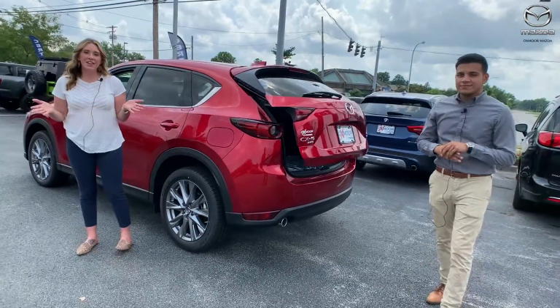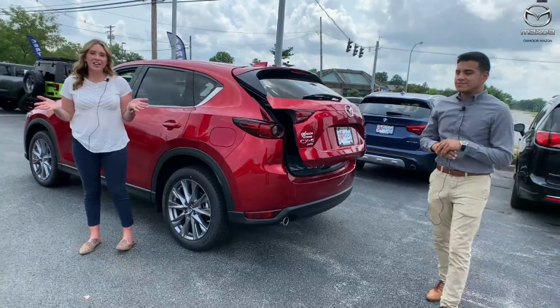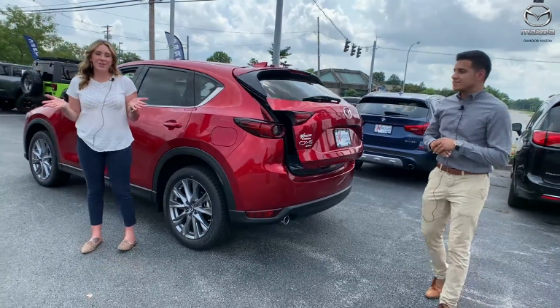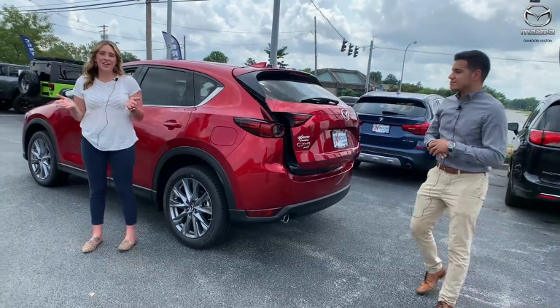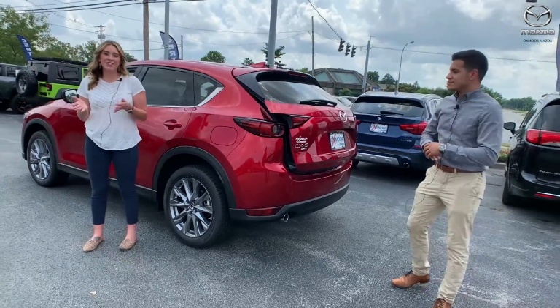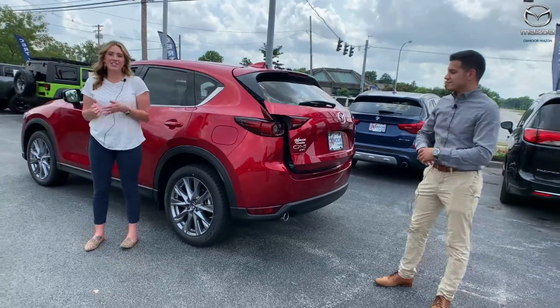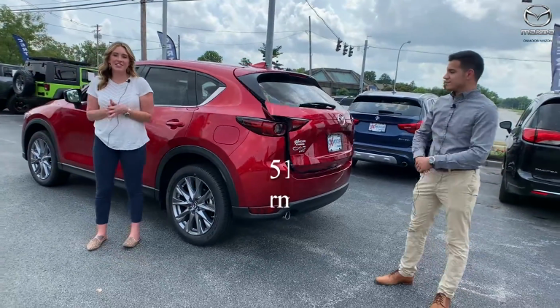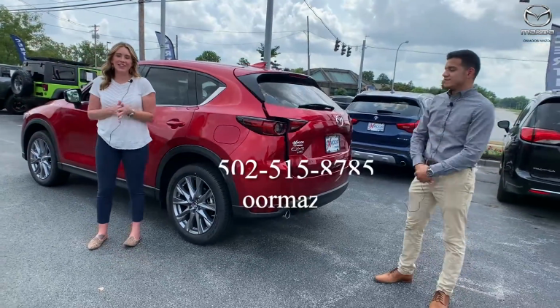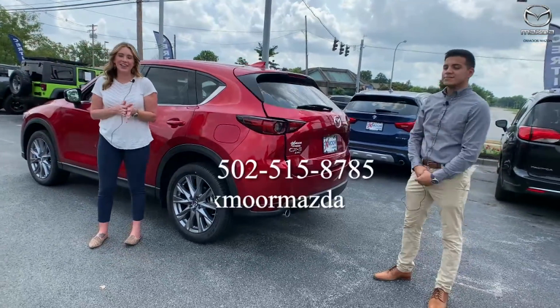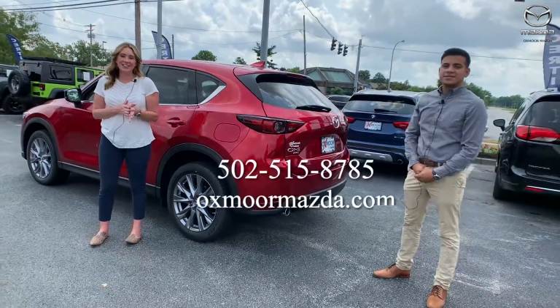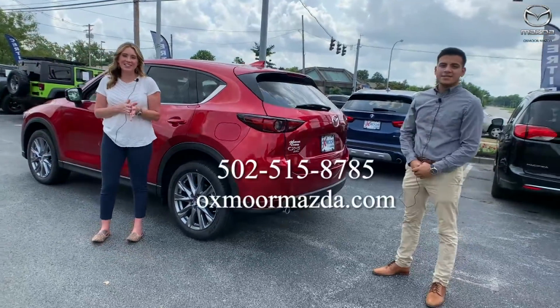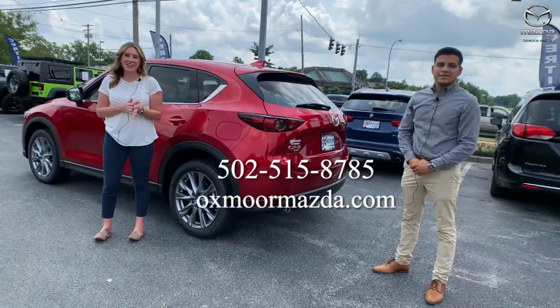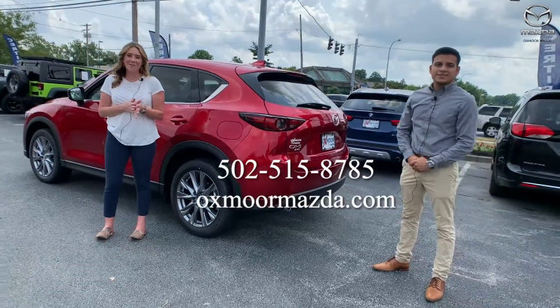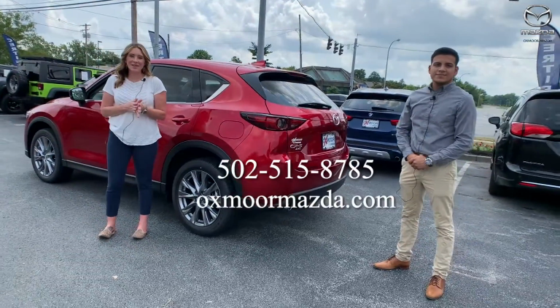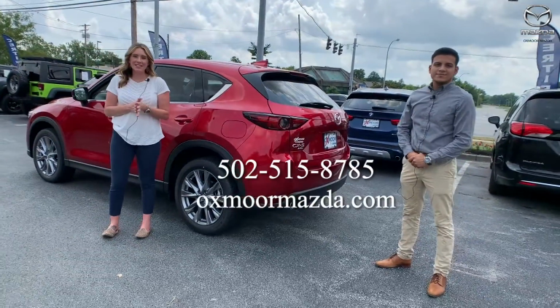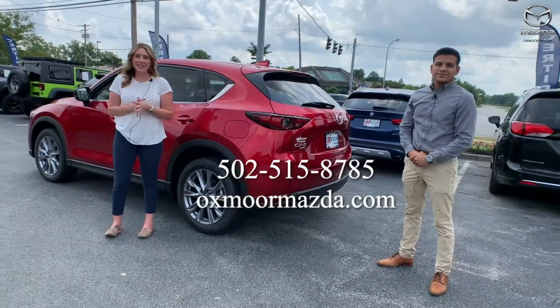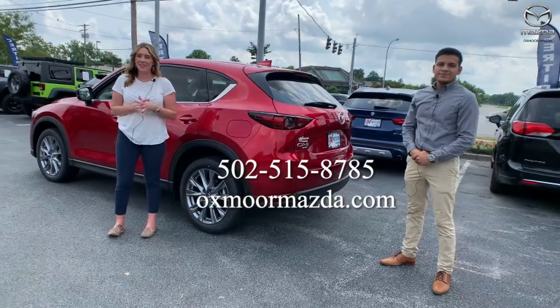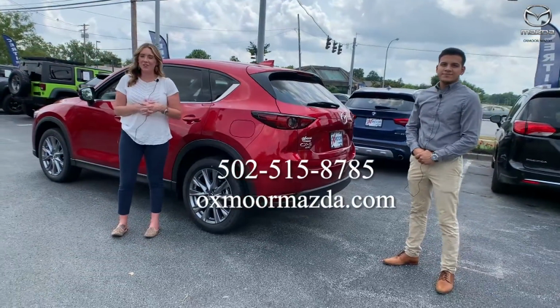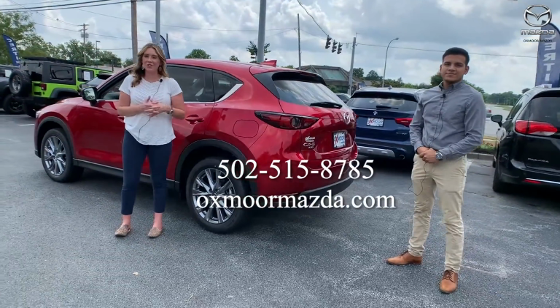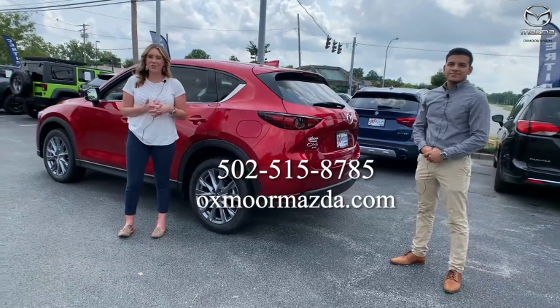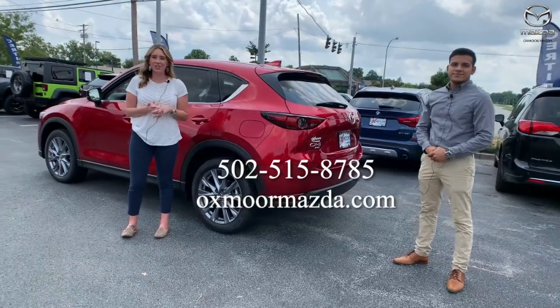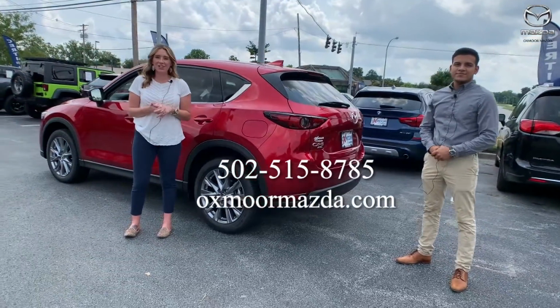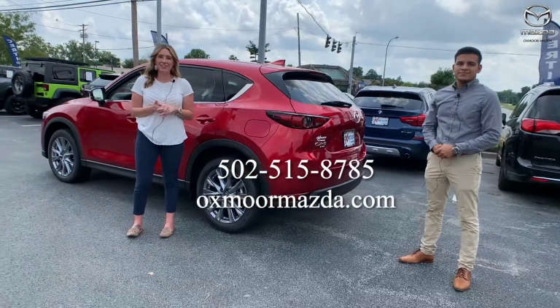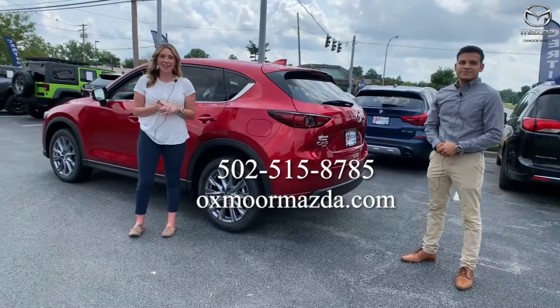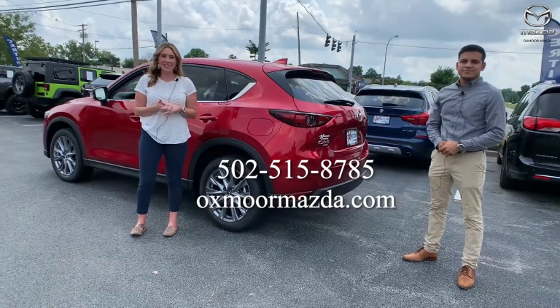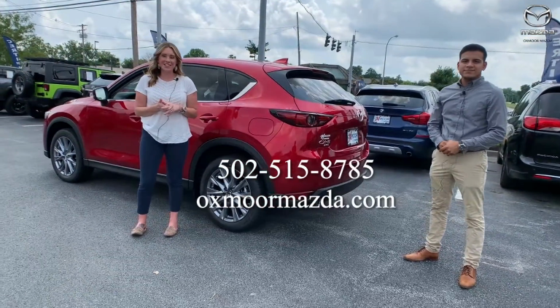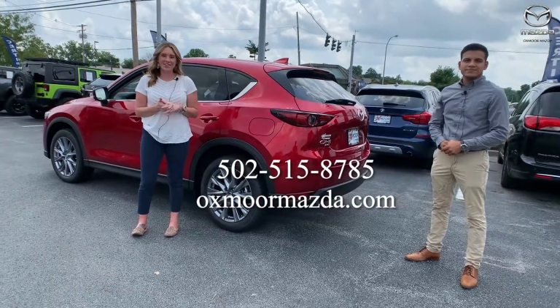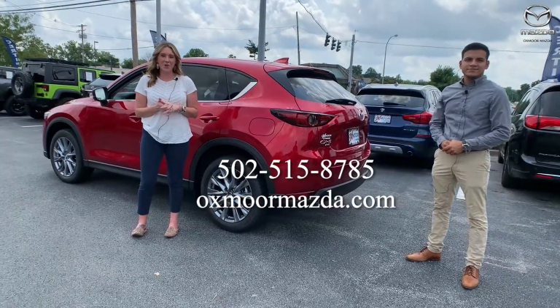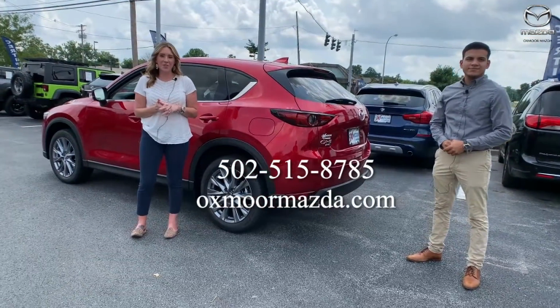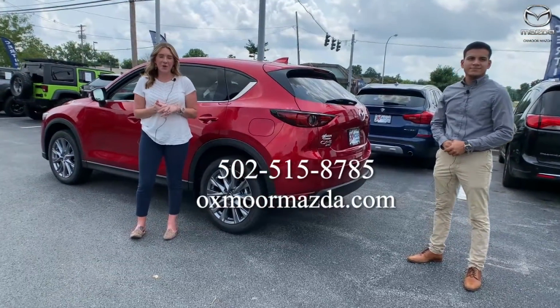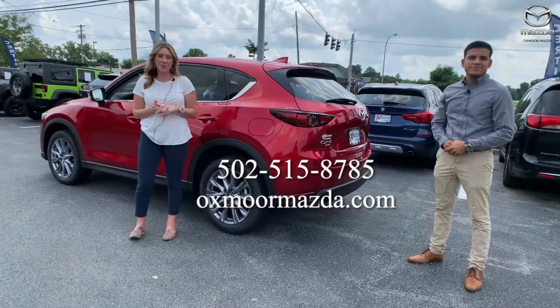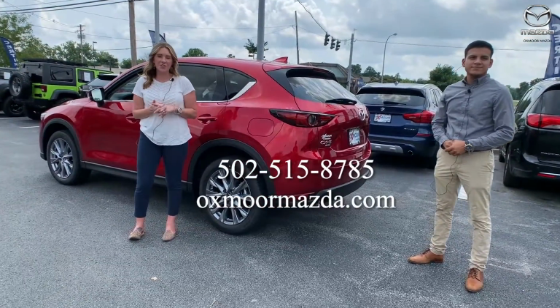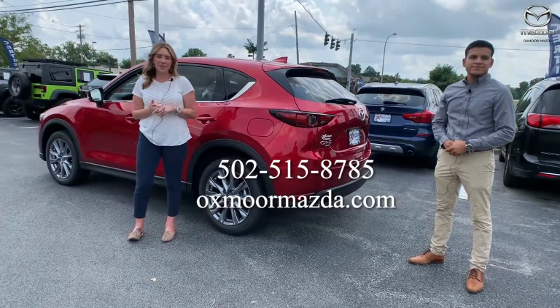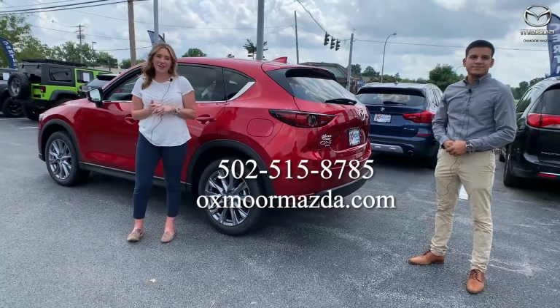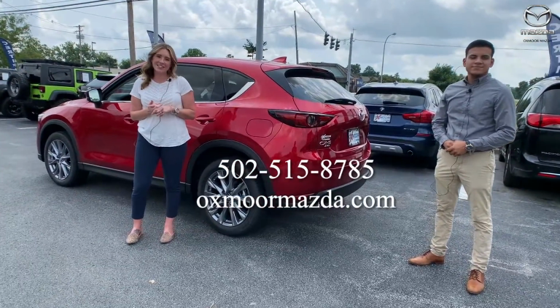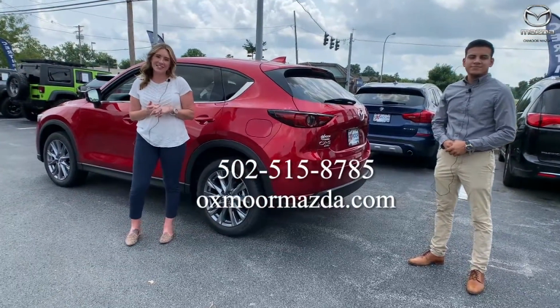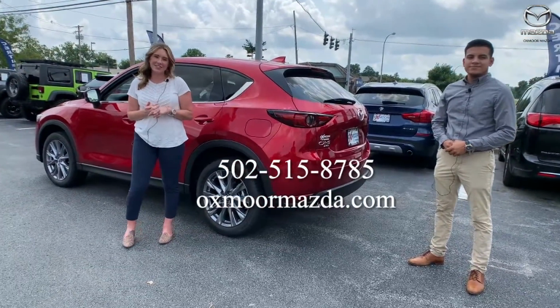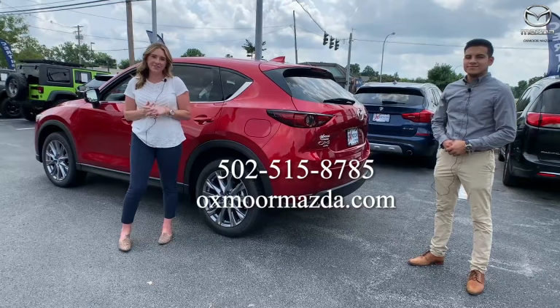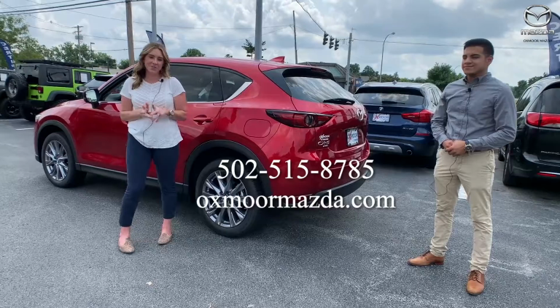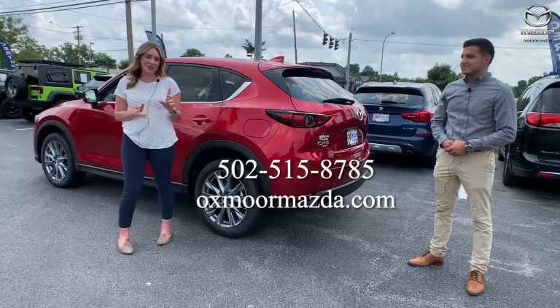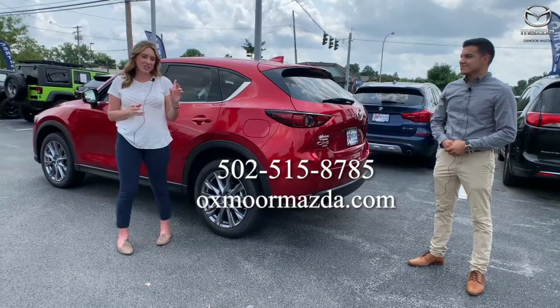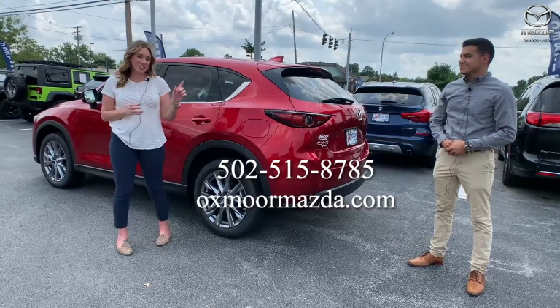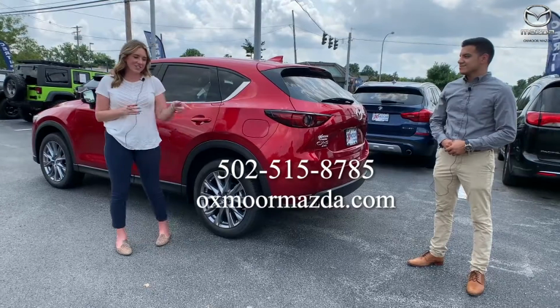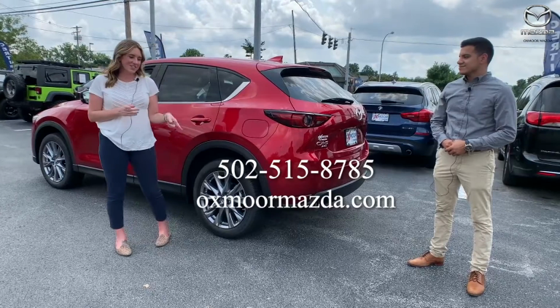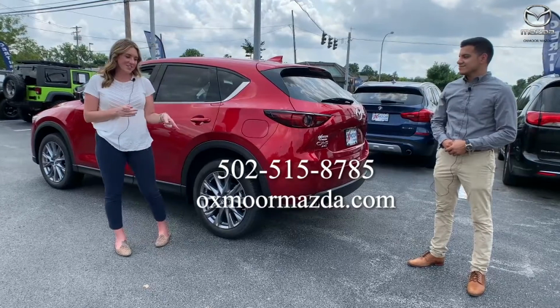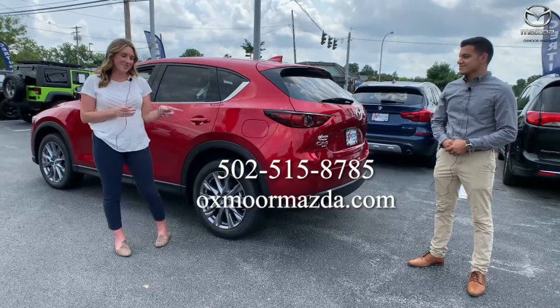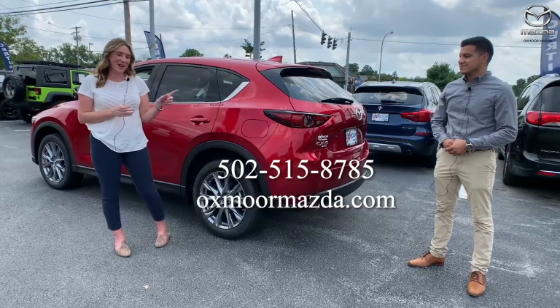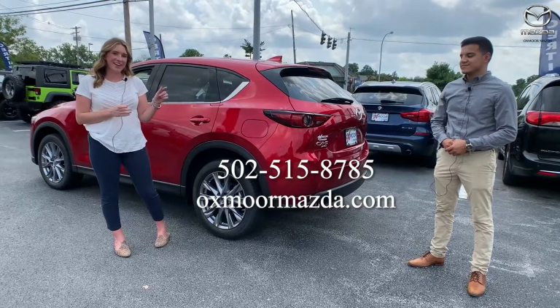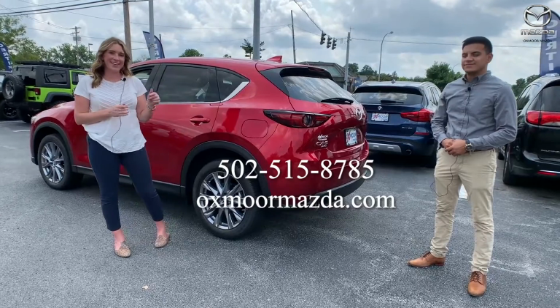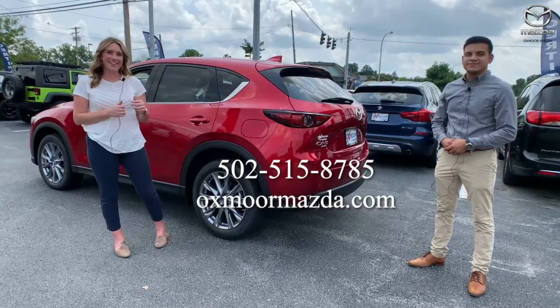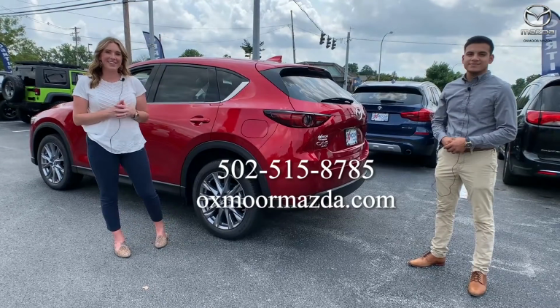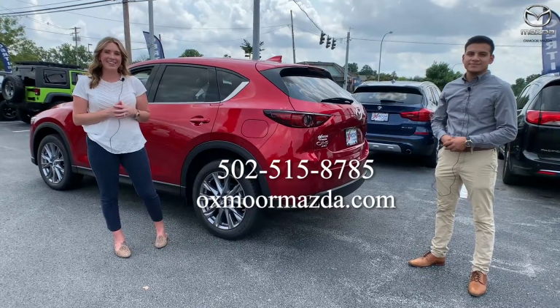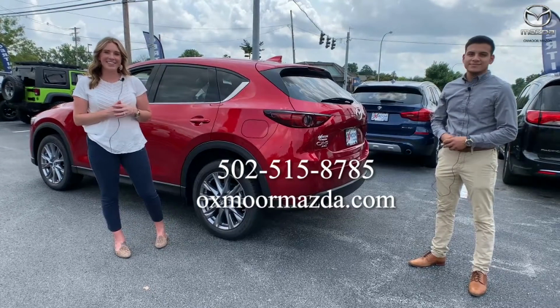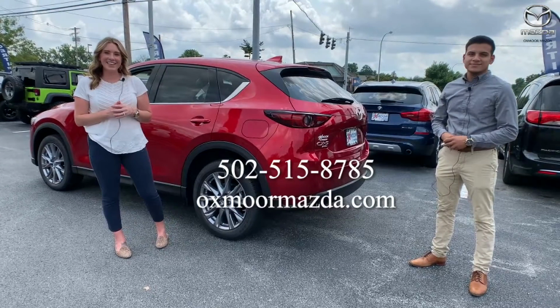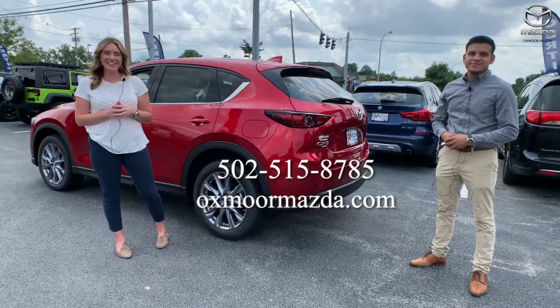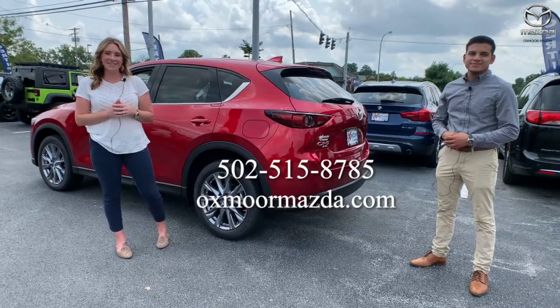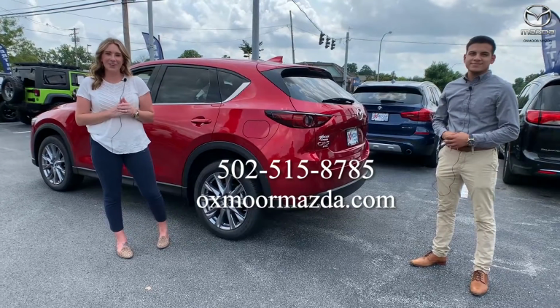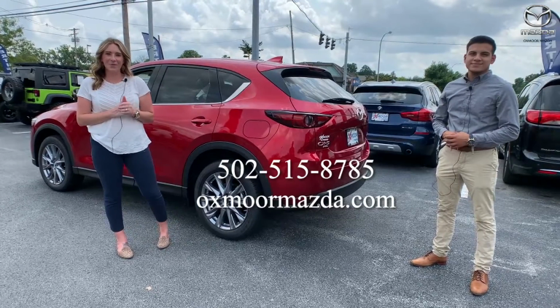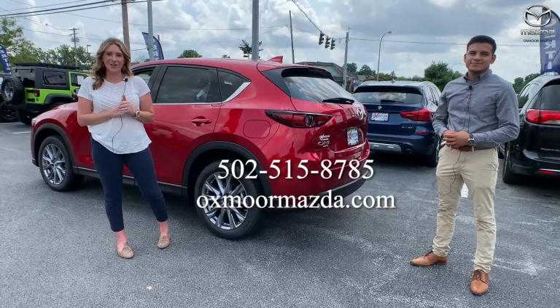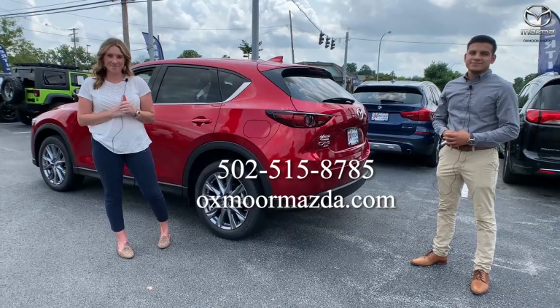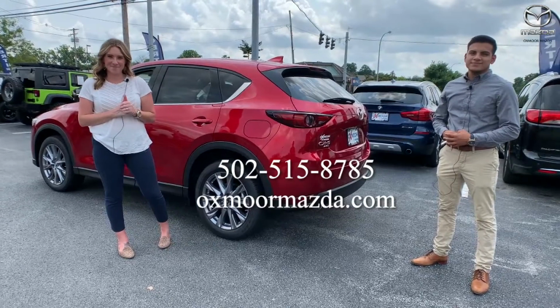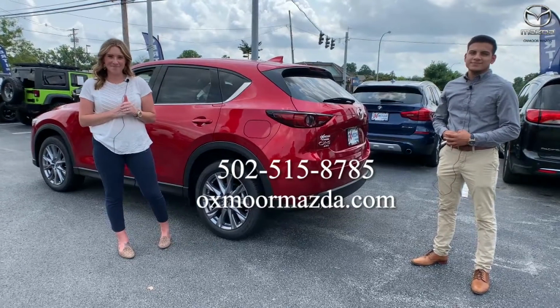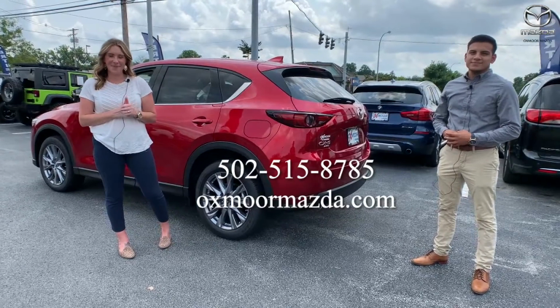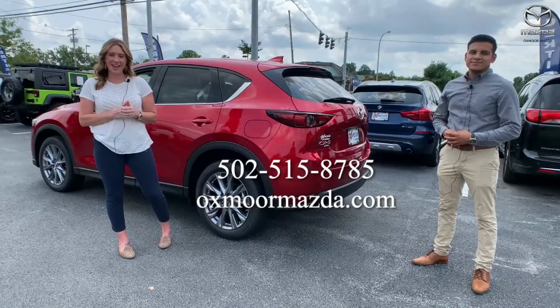Great, thank you so much for going over this! If you have any questions or would like to stop in for a closer look, let us know. All of our contact information is right here. Thanks everyone, bye!